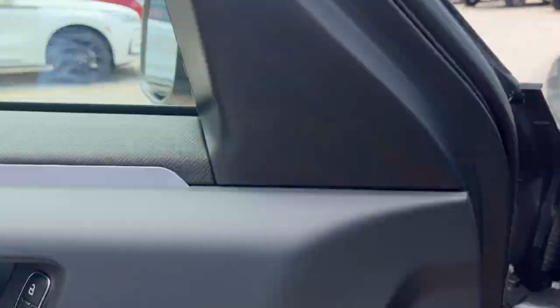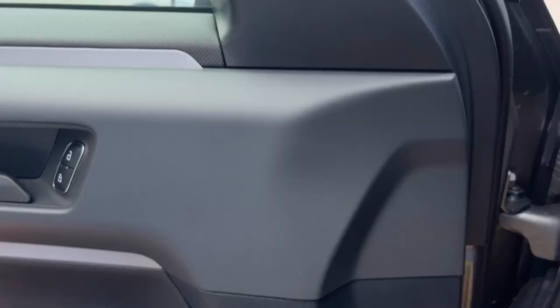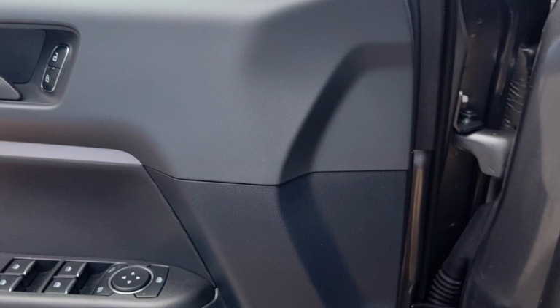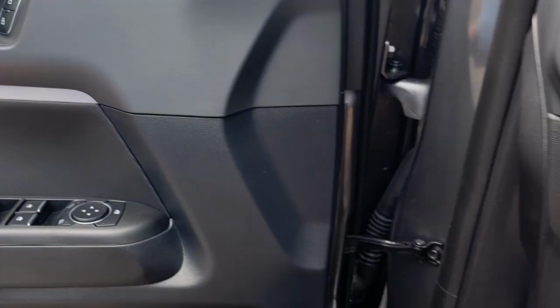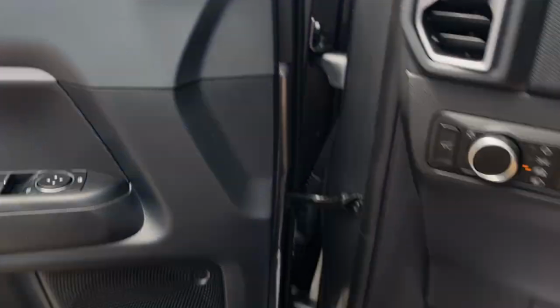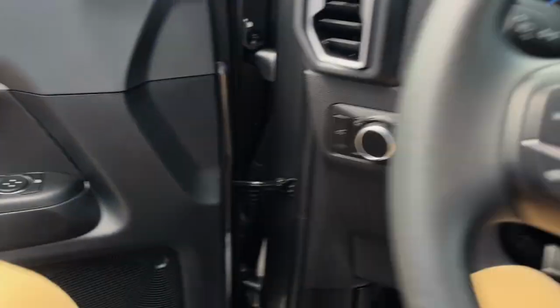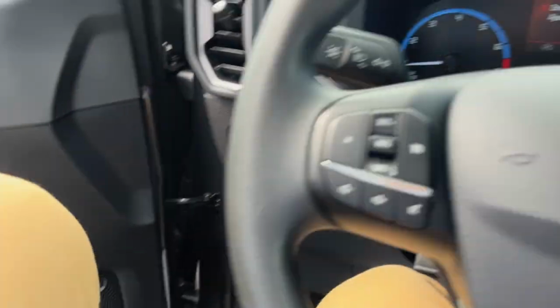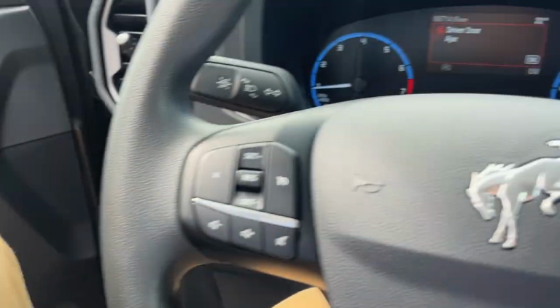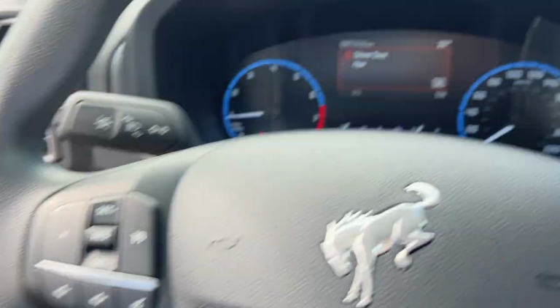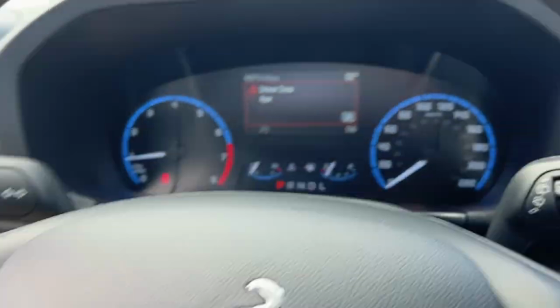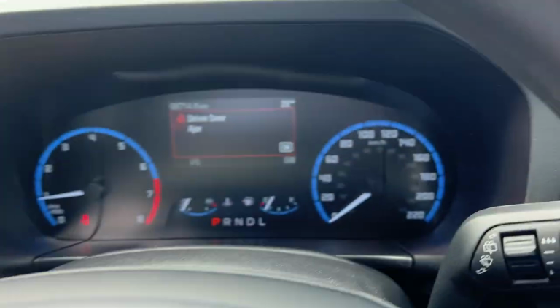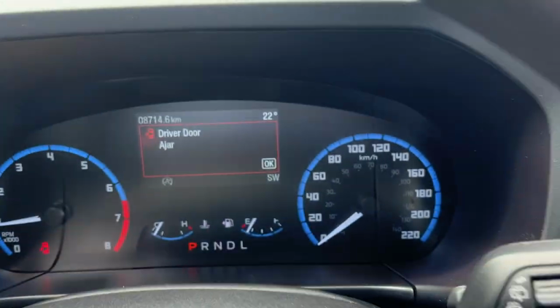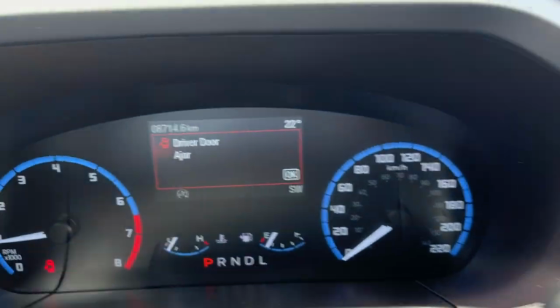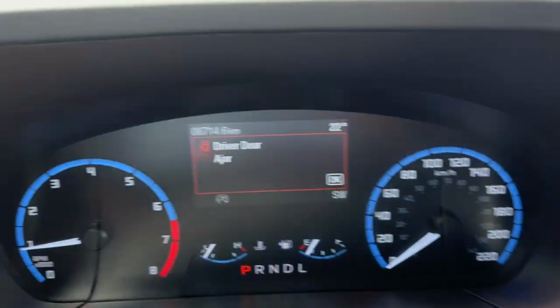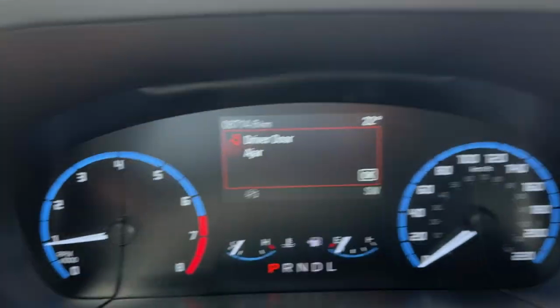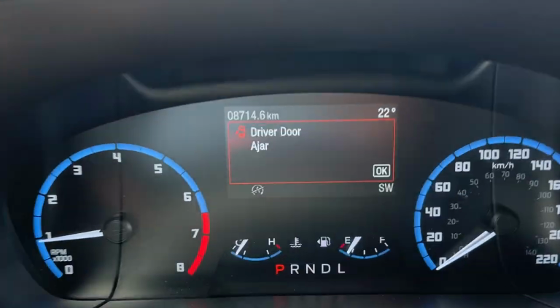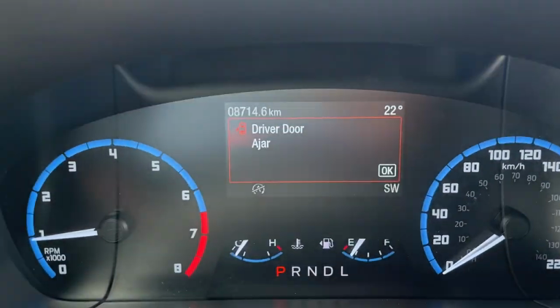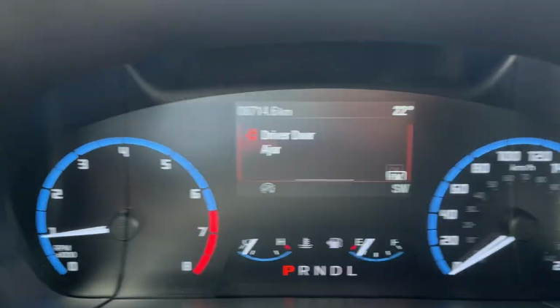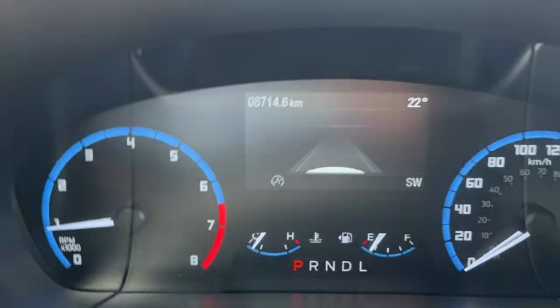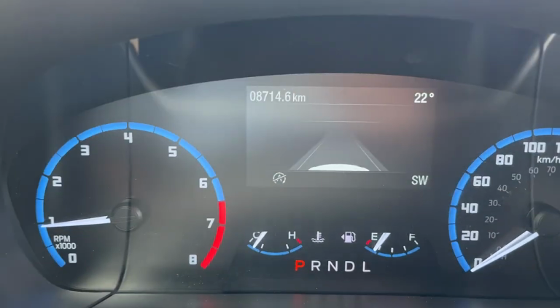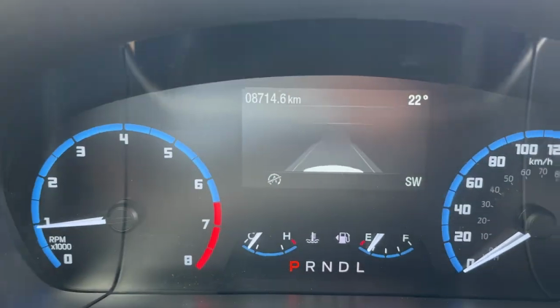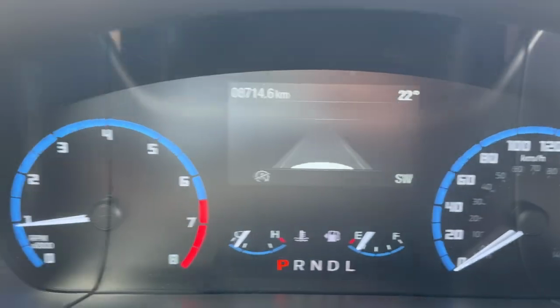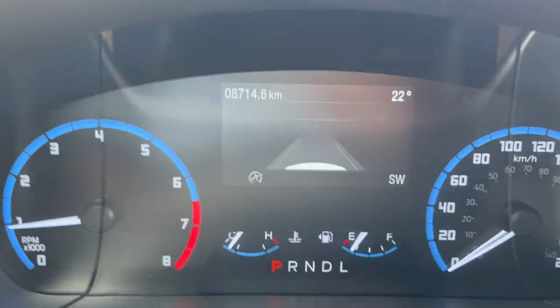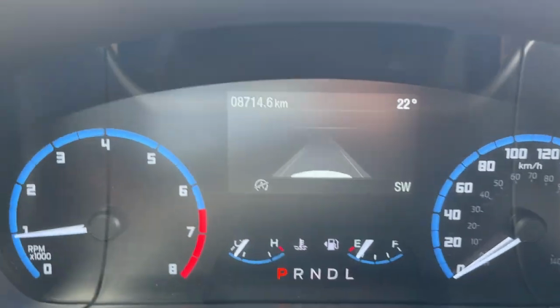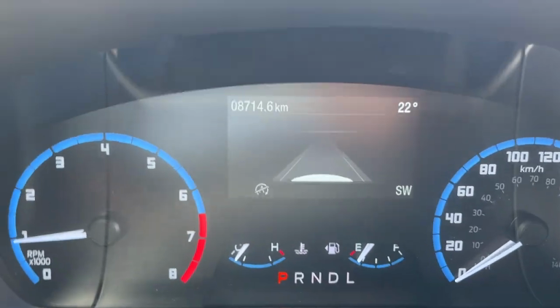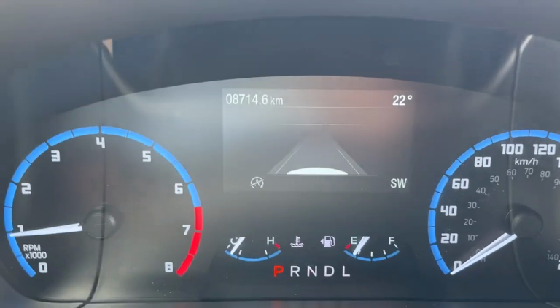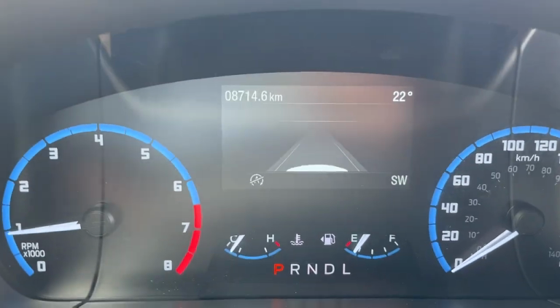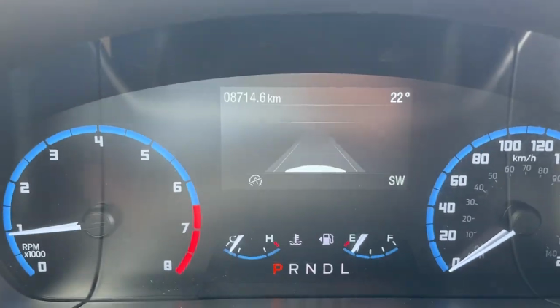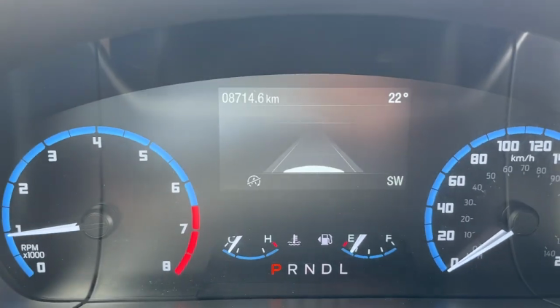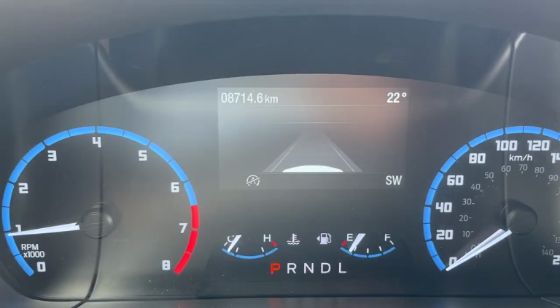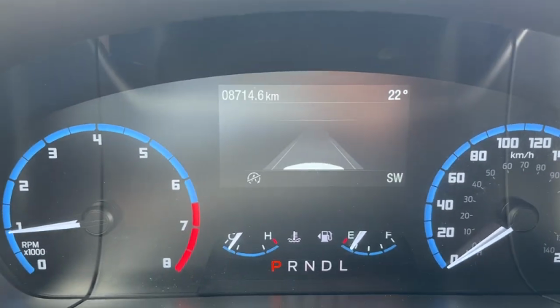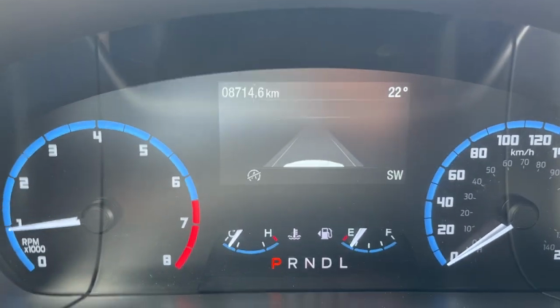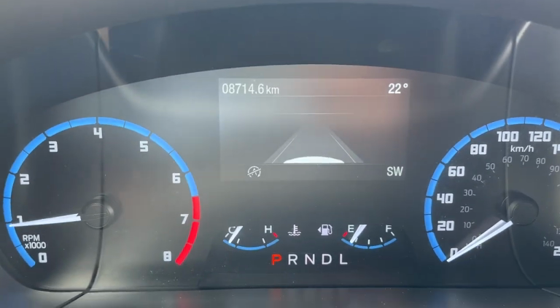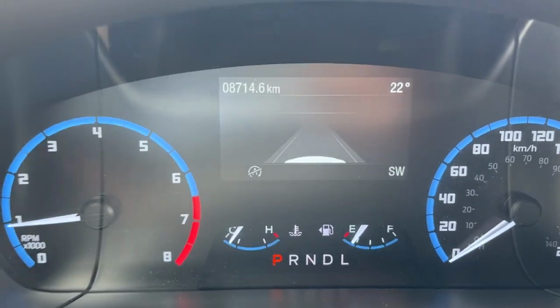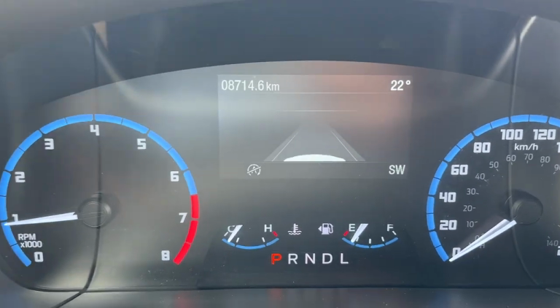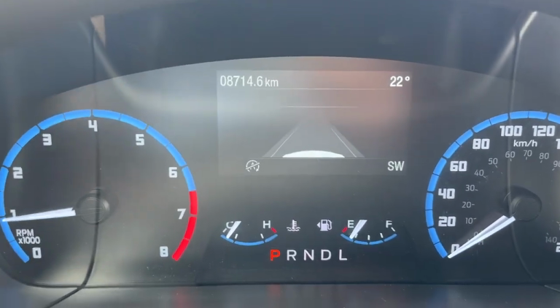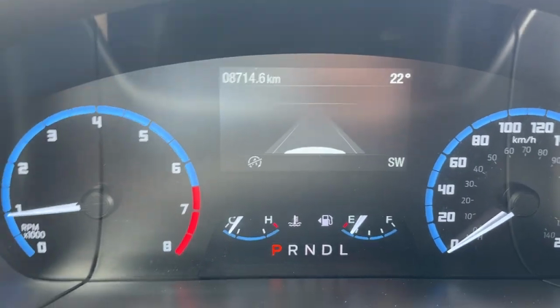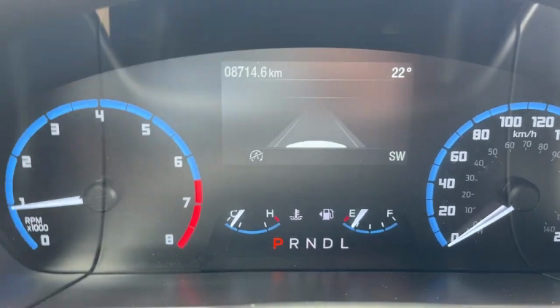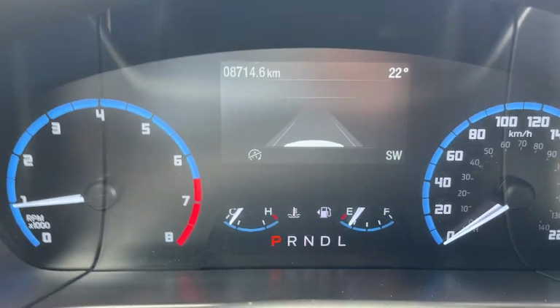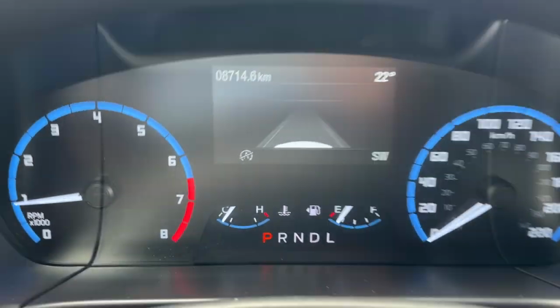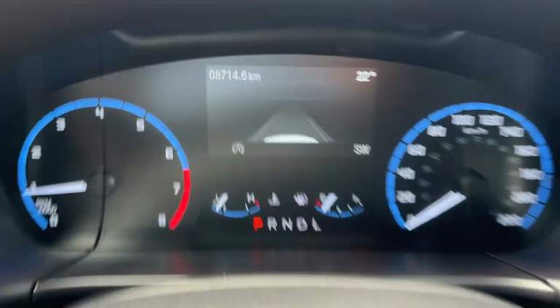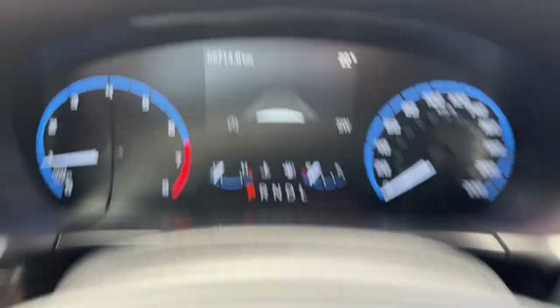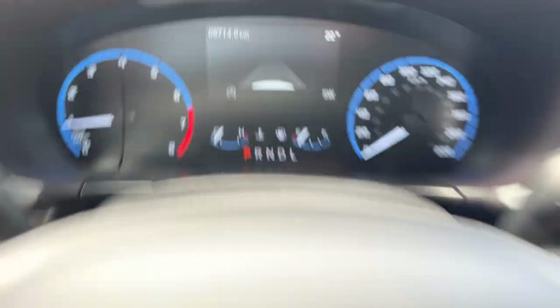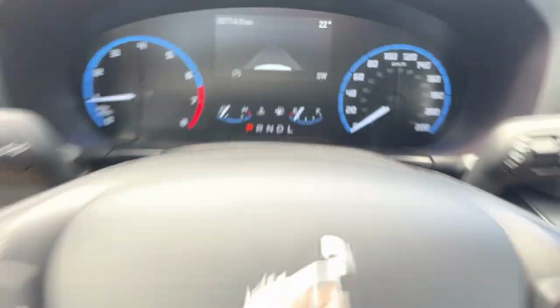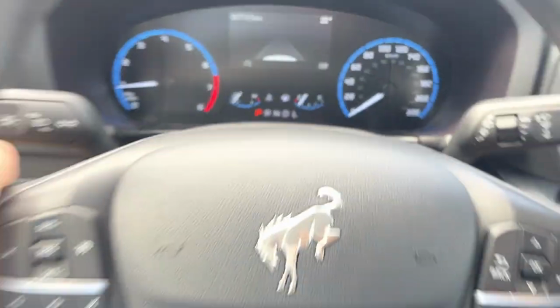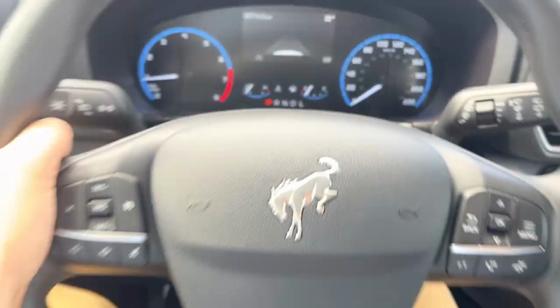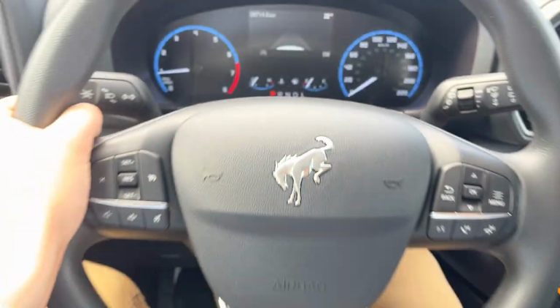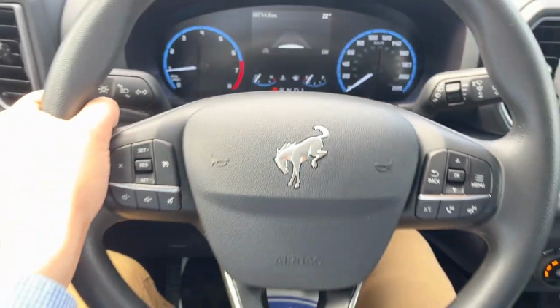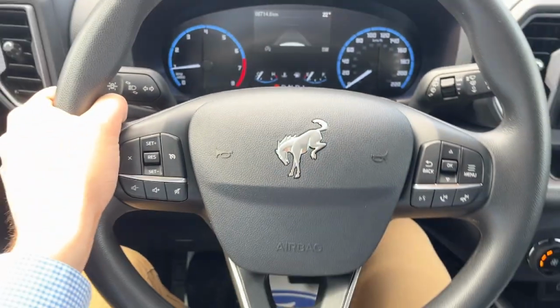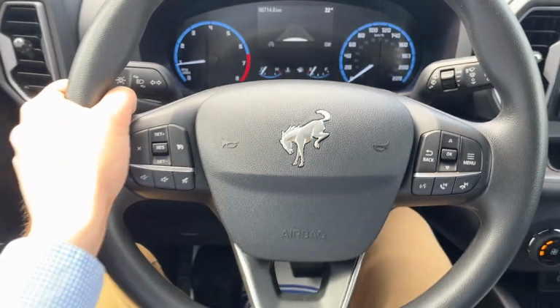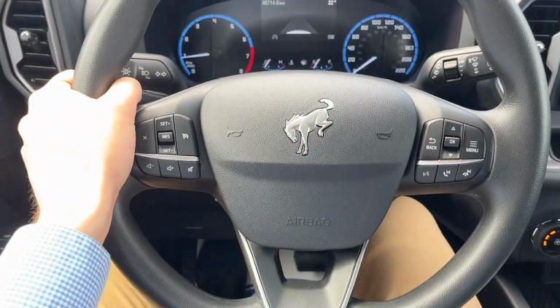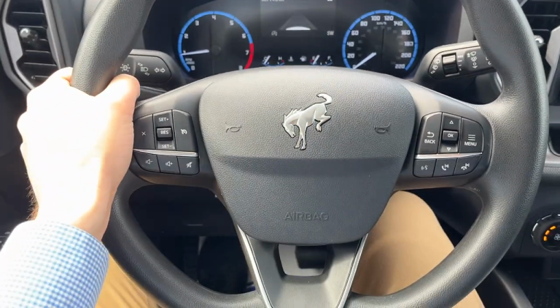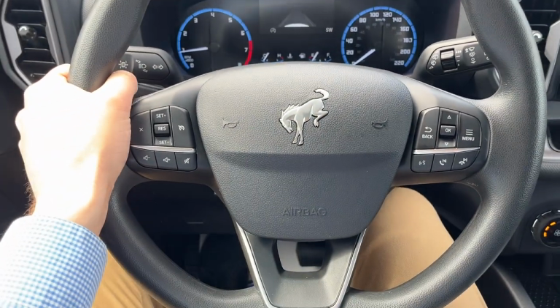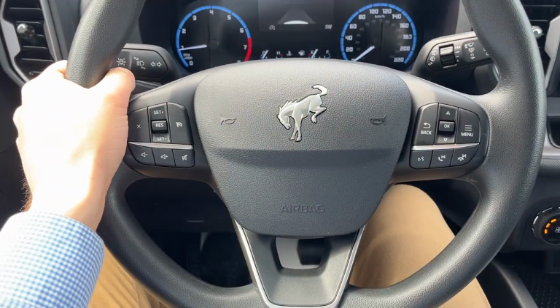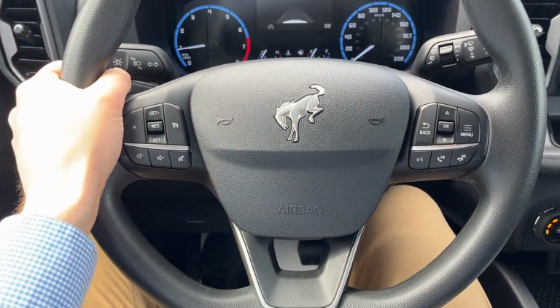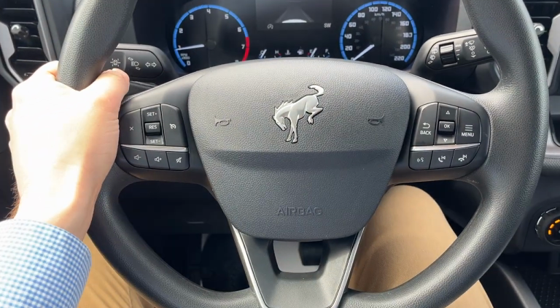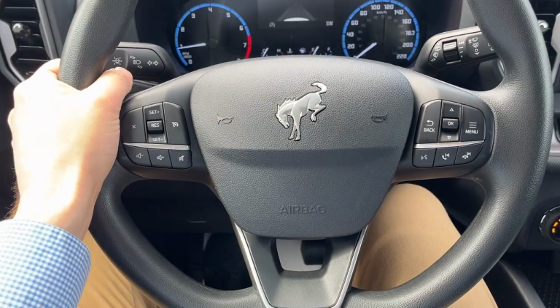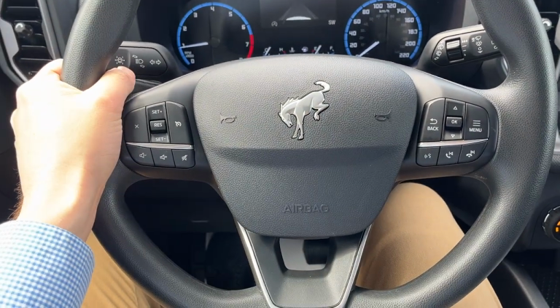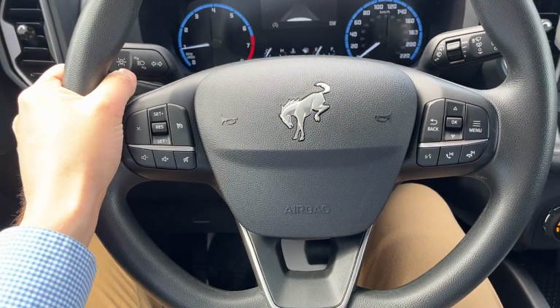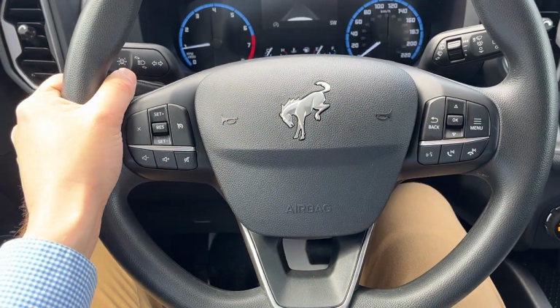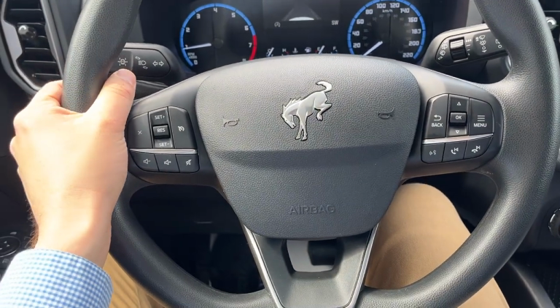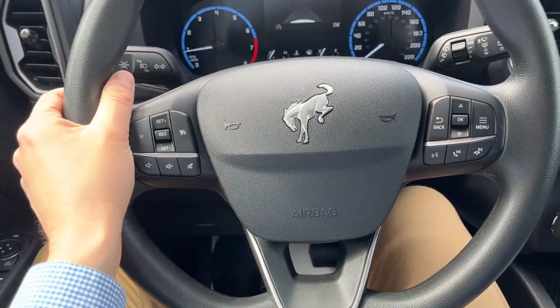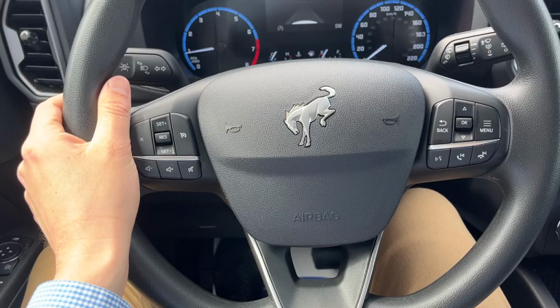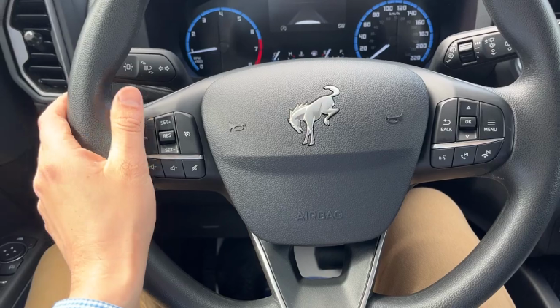Really comfortable front bucket seats up here. You do have a power driver's seat with lumbar. Stepping in the vehicle, you have a nice four-inch customizable digital display right behind the steering wheel, and a really comfortable steering wheel.